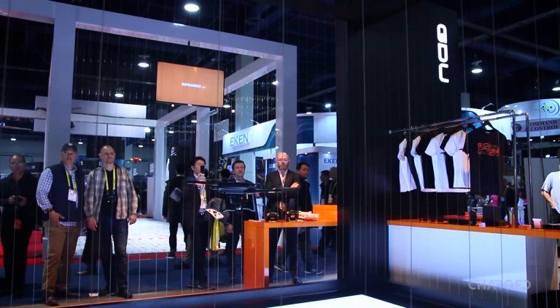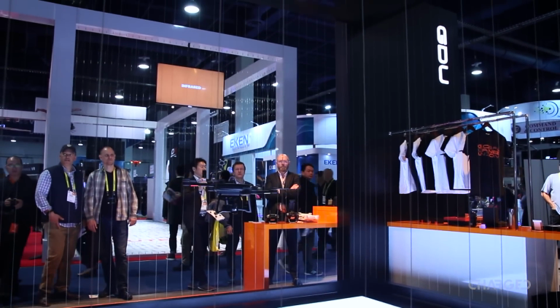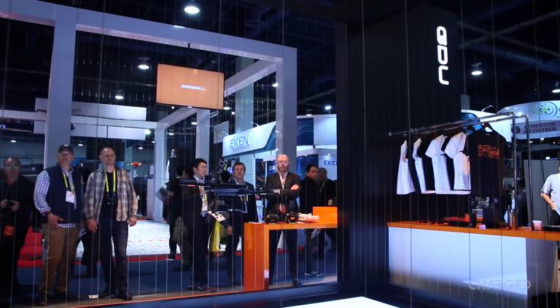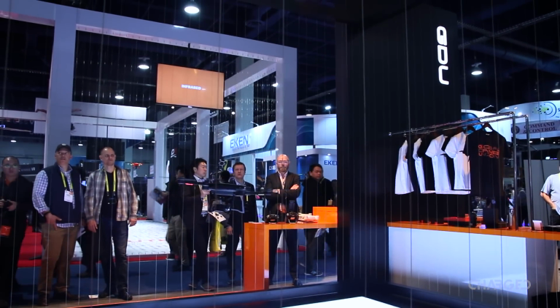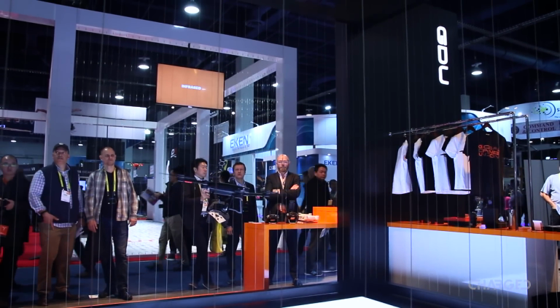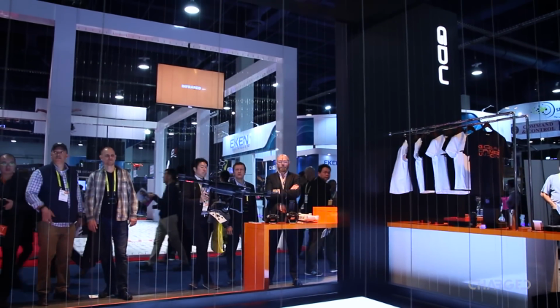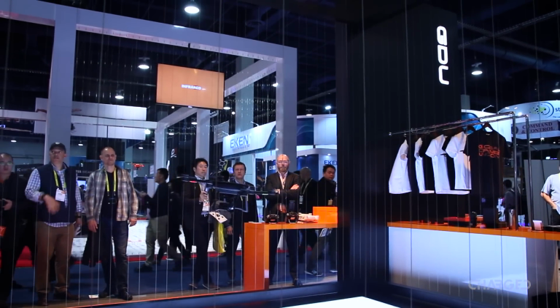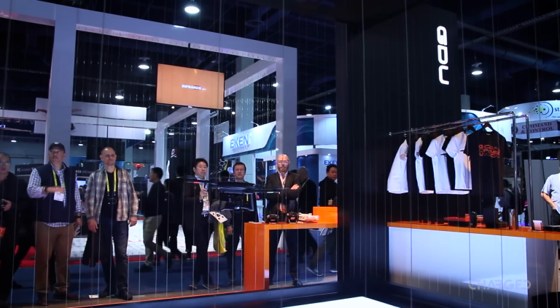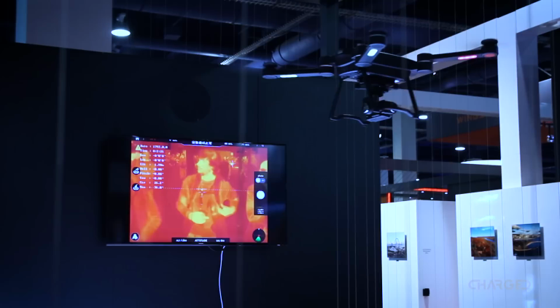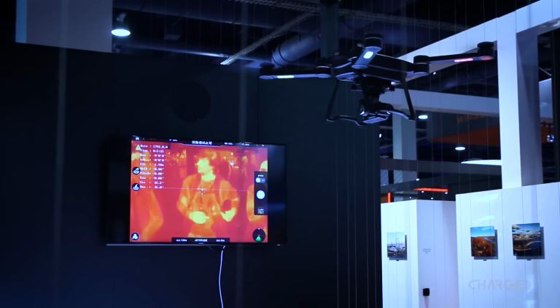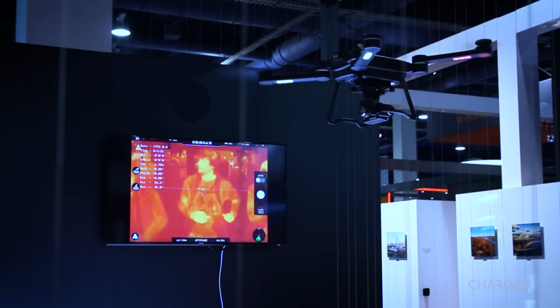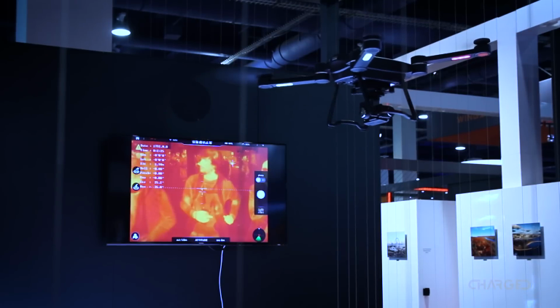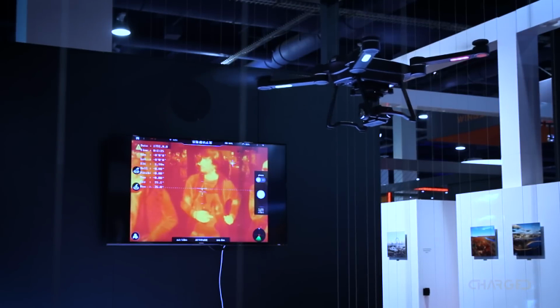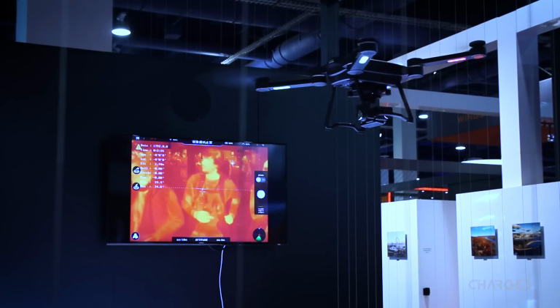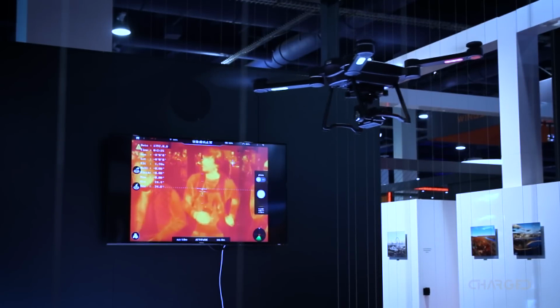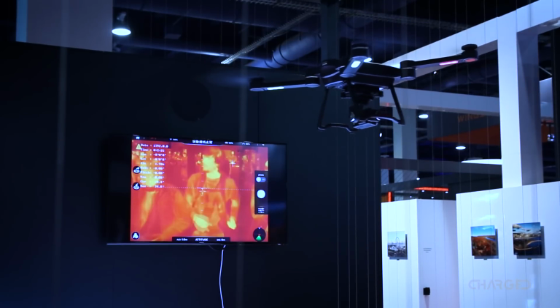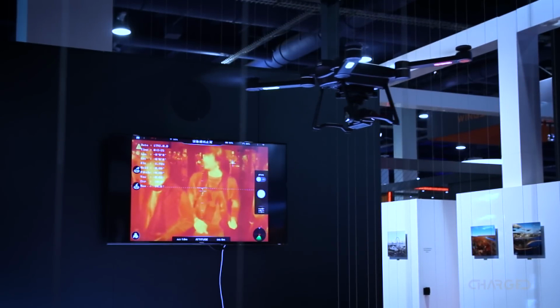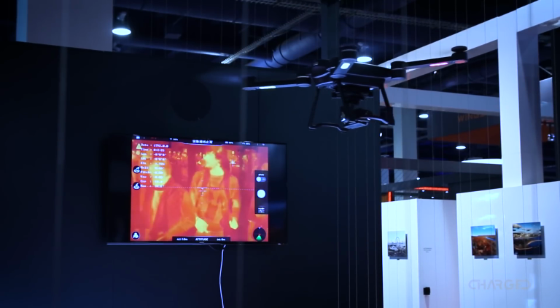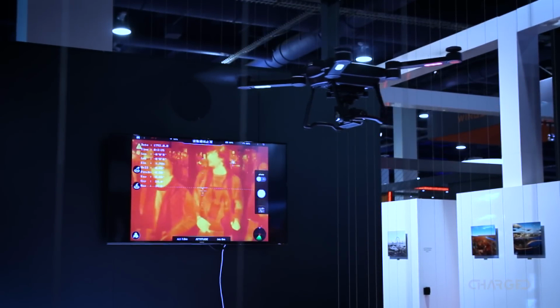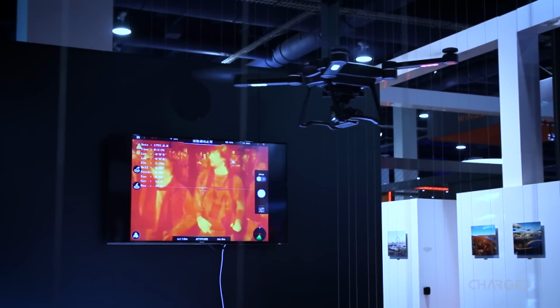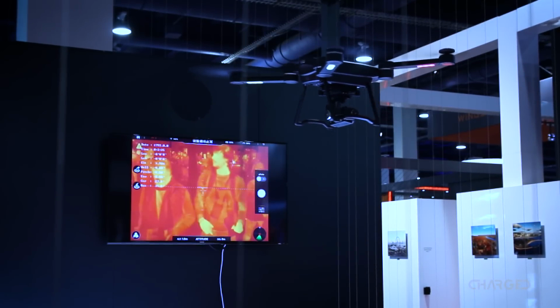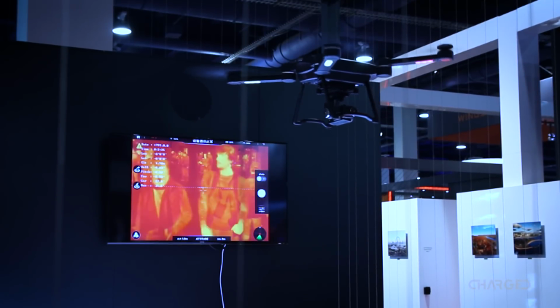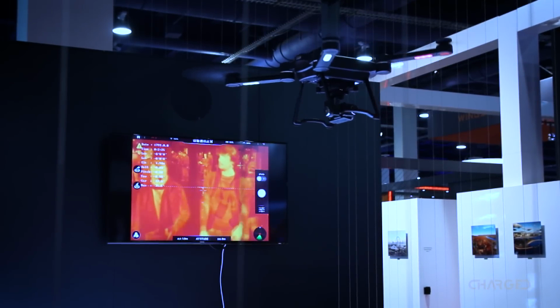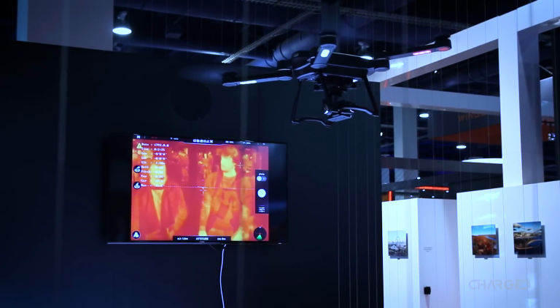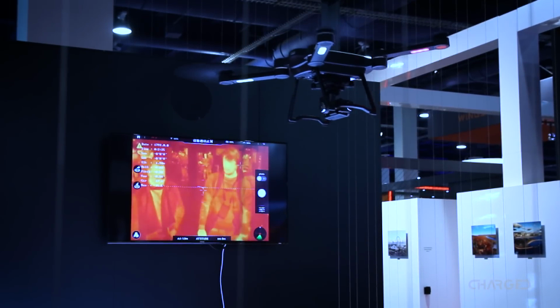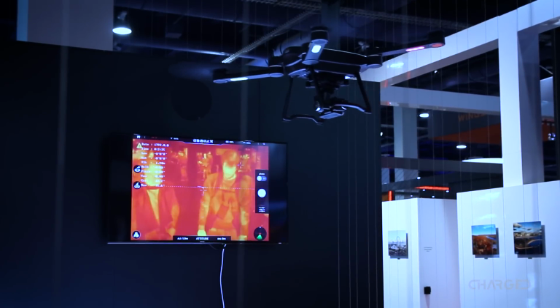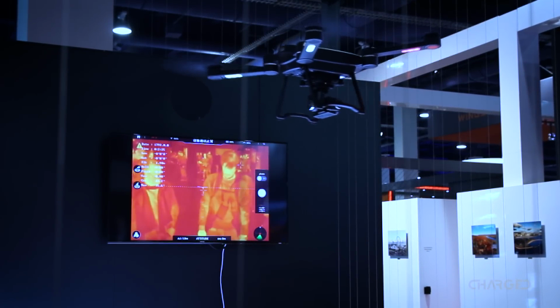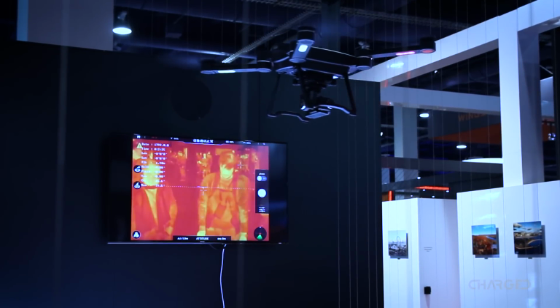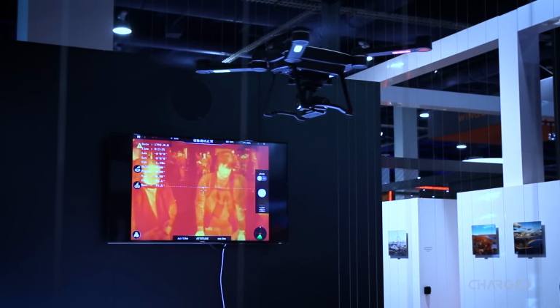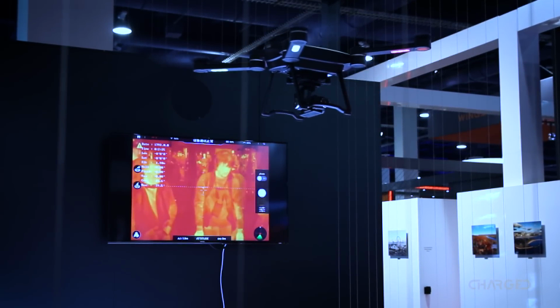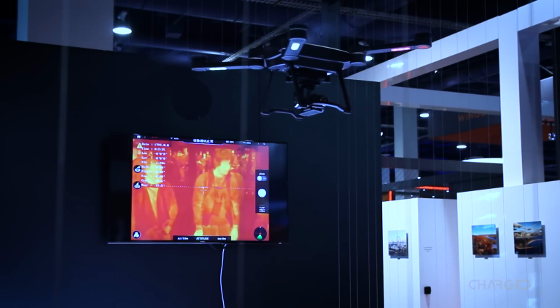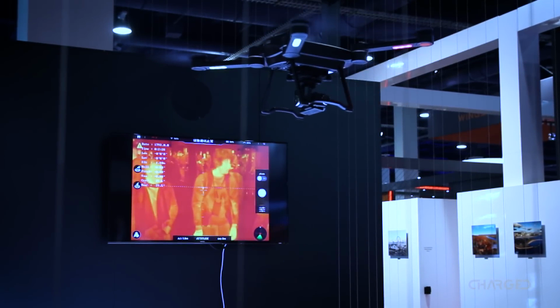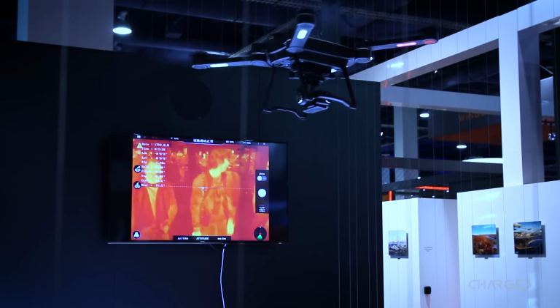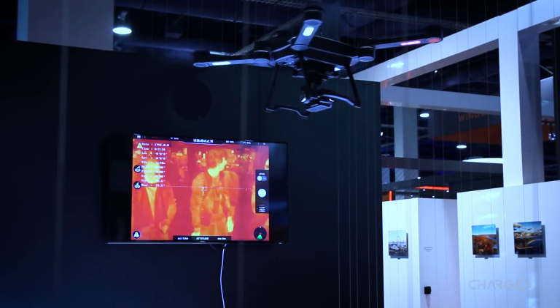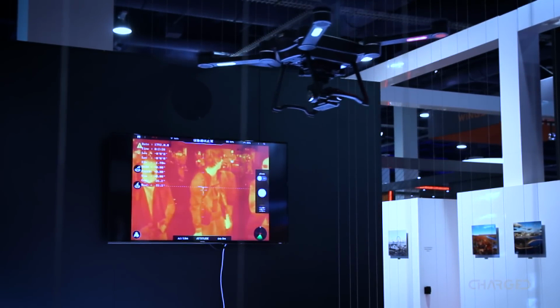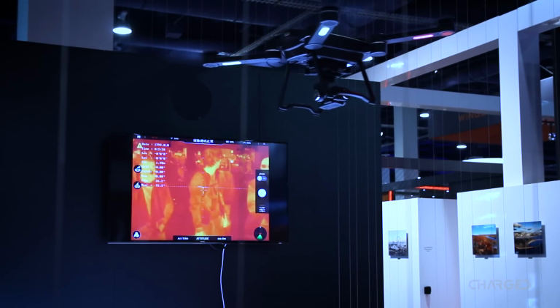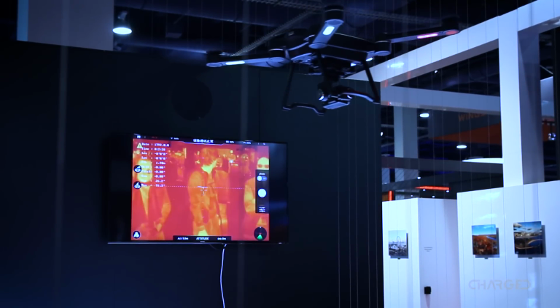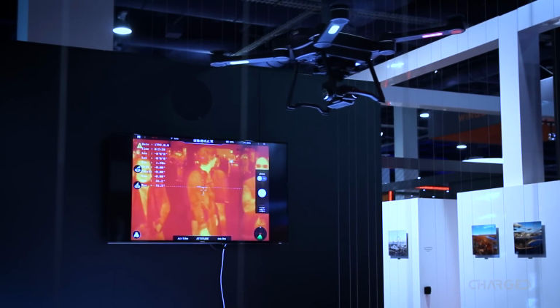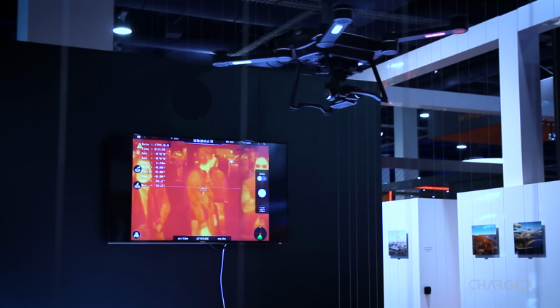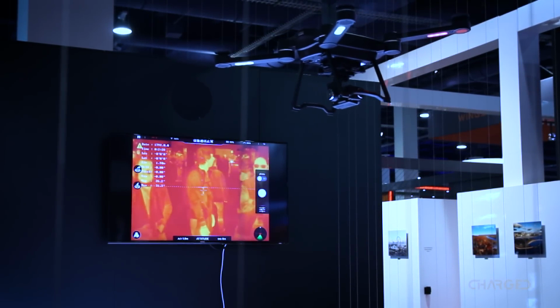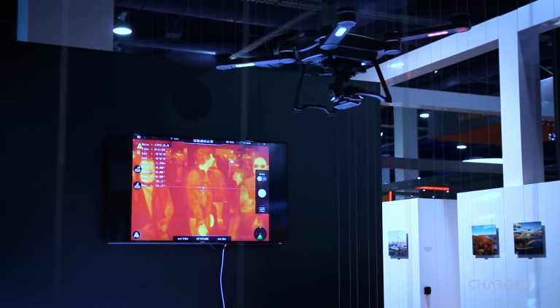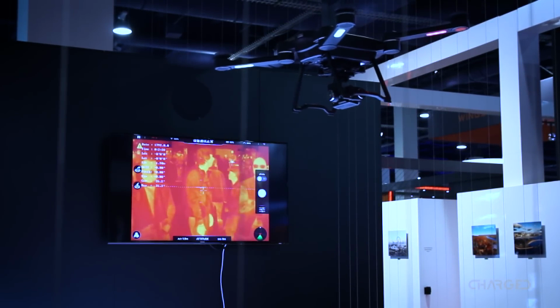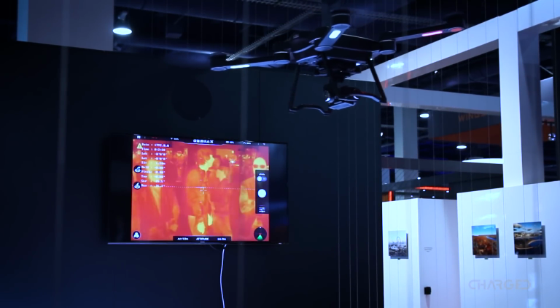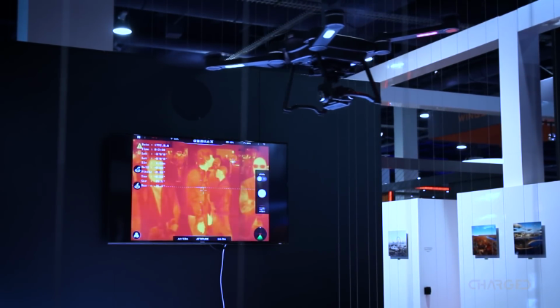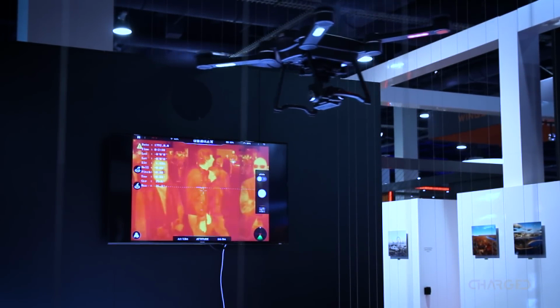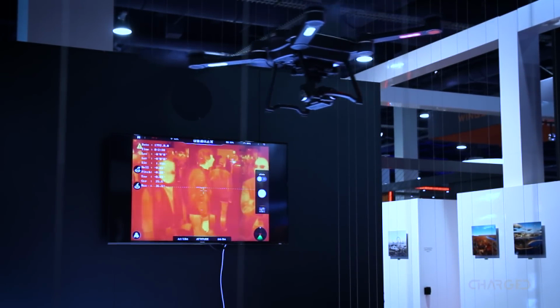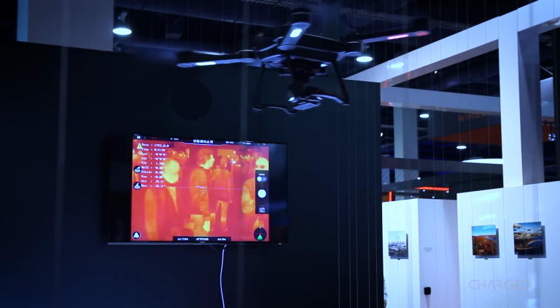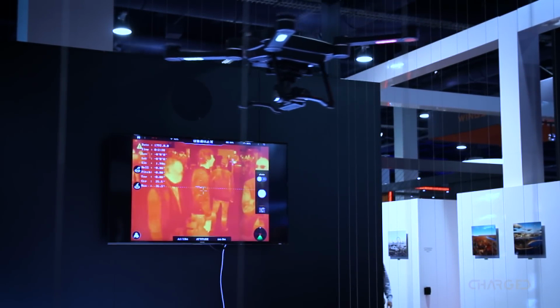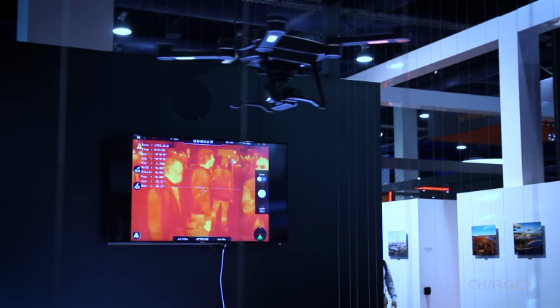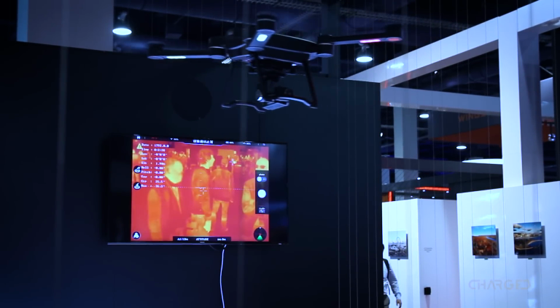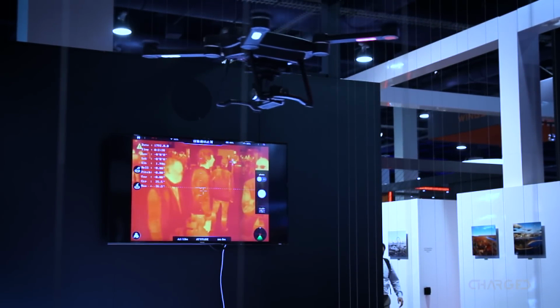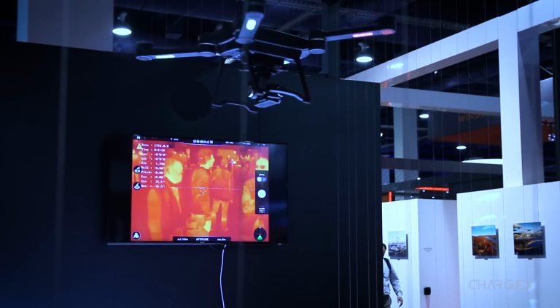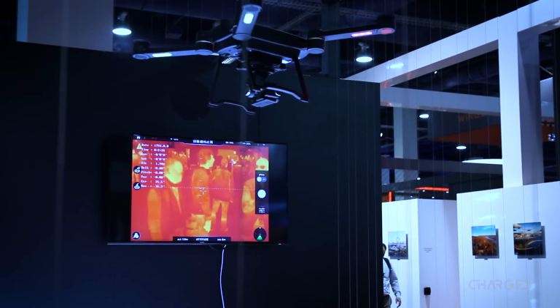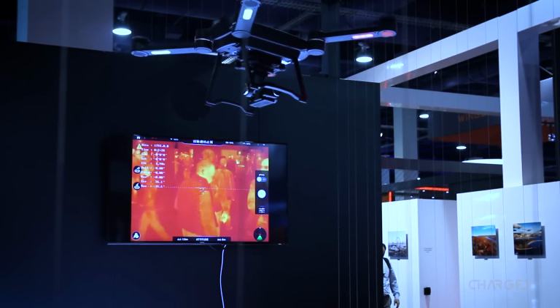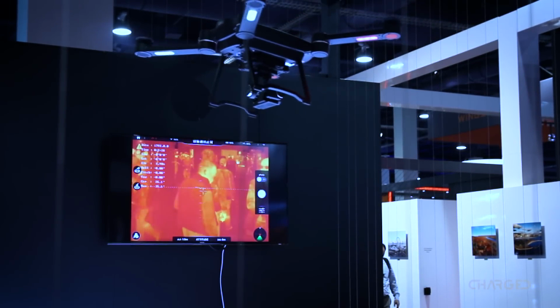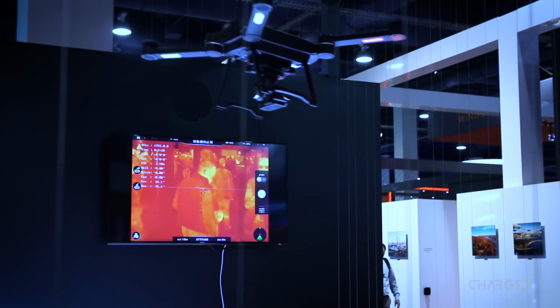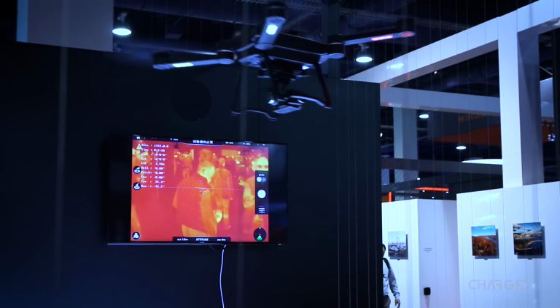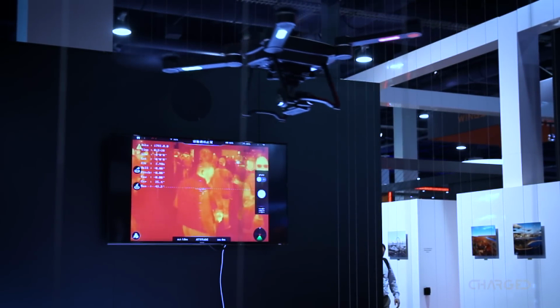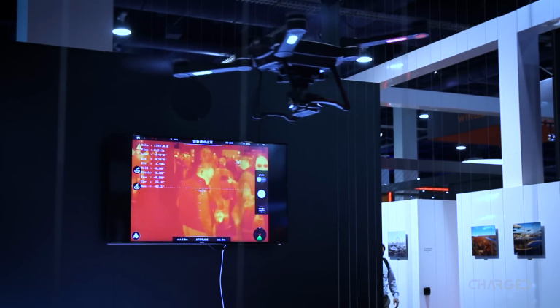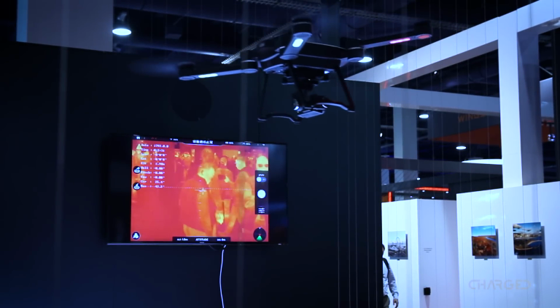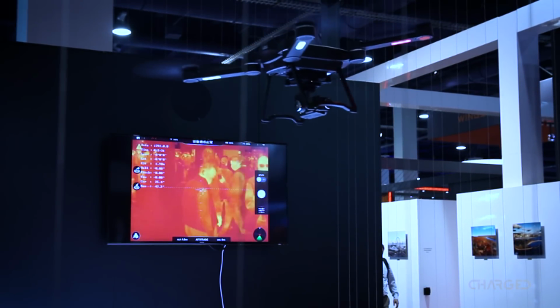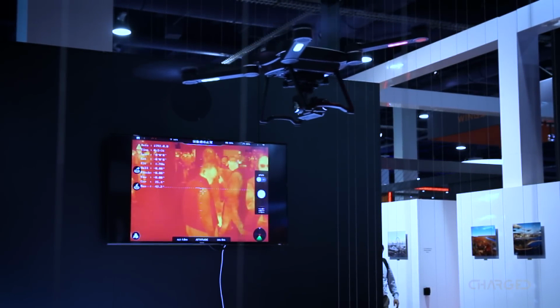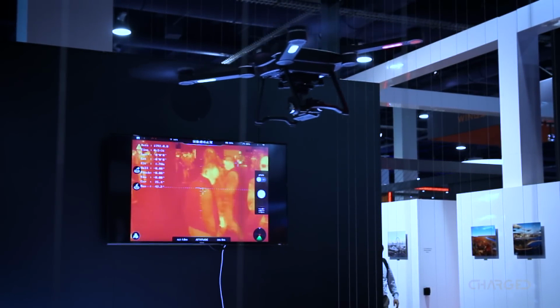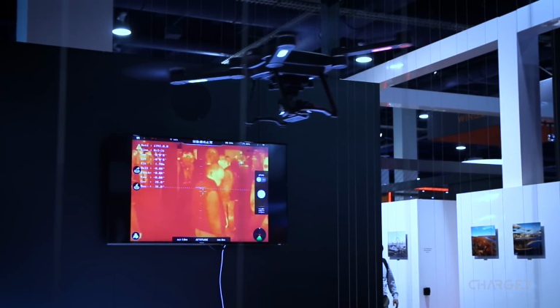Hey guys, this is Jonathan Feist for Charge.io. Join me for a few minutes as we see what's new from GDU at CES 2017.